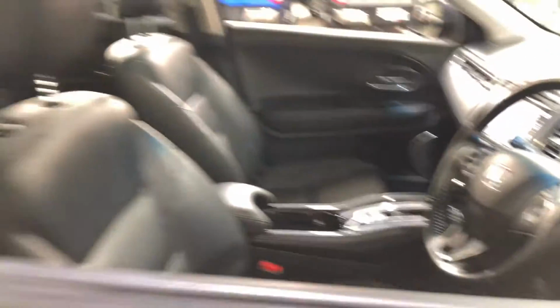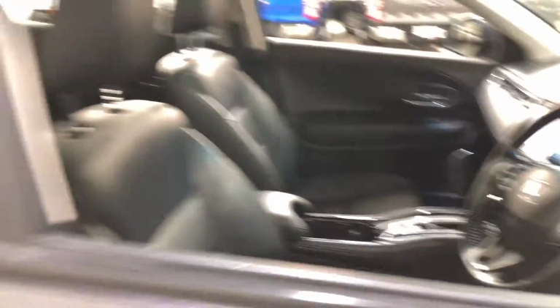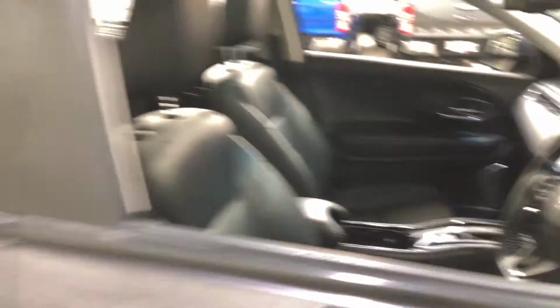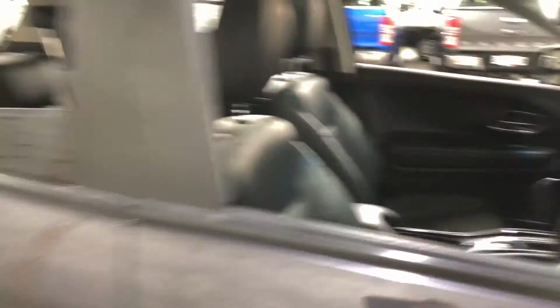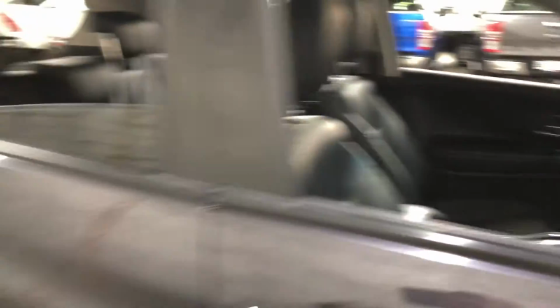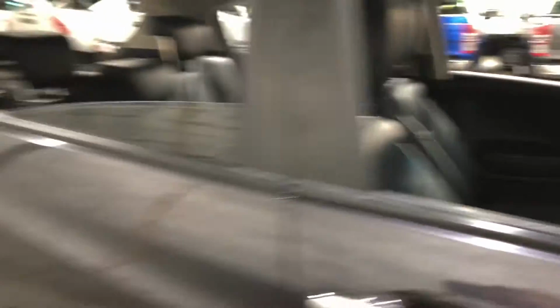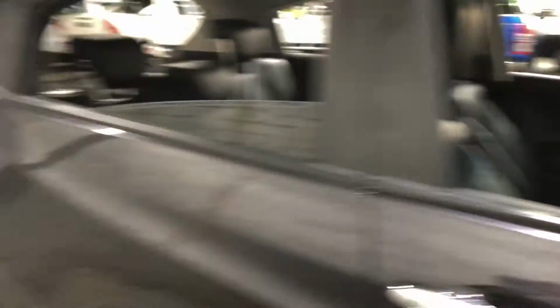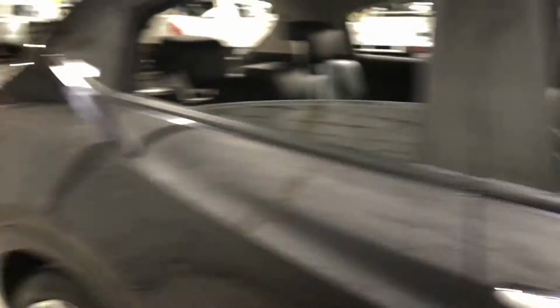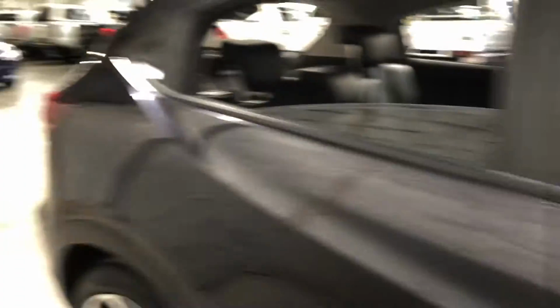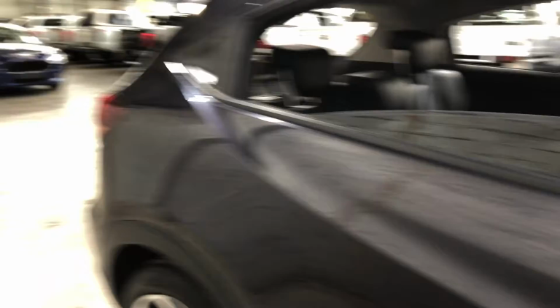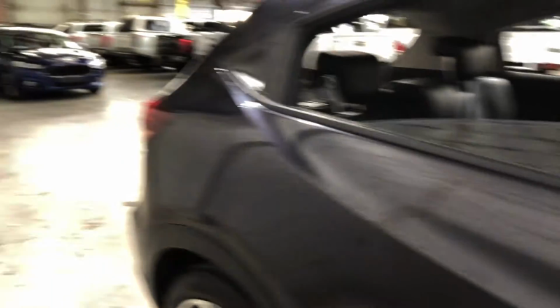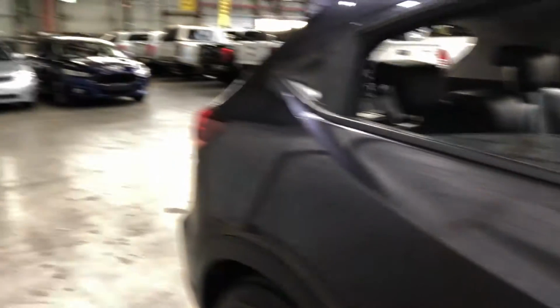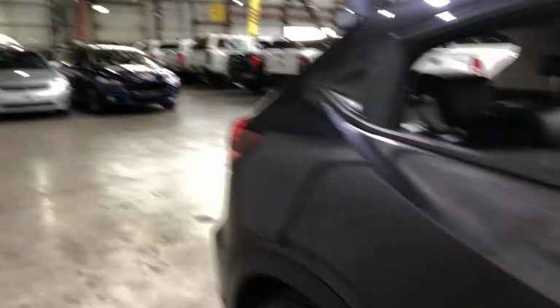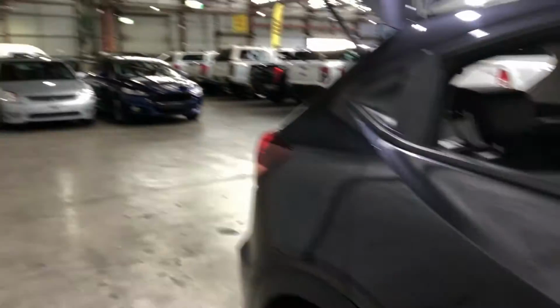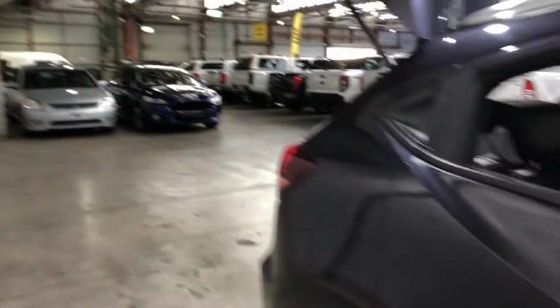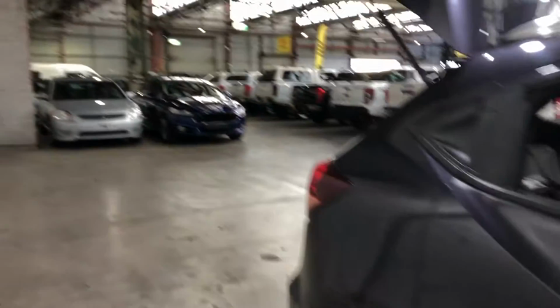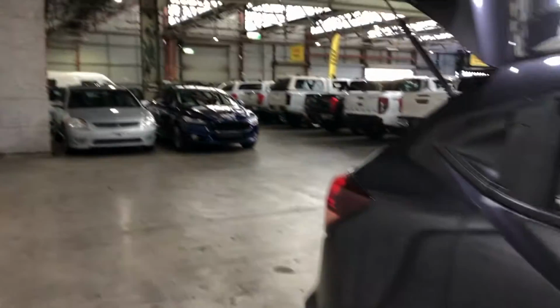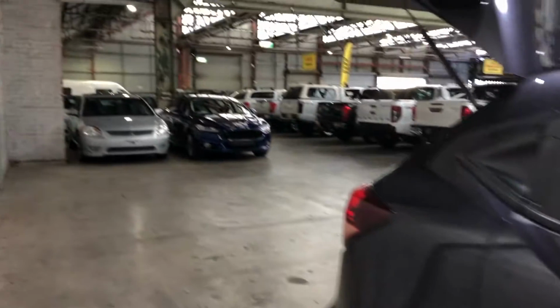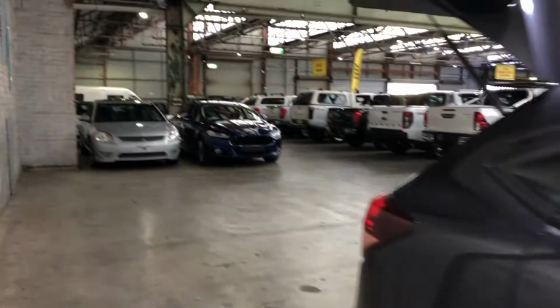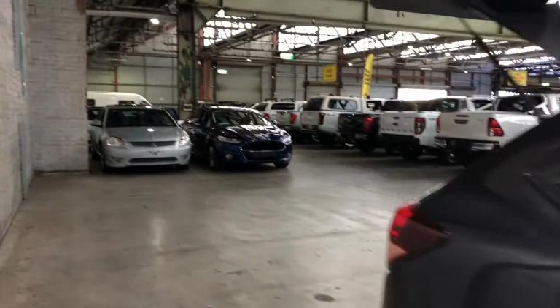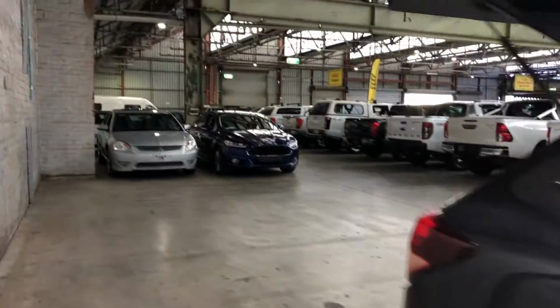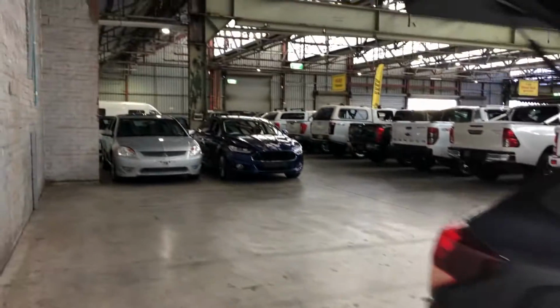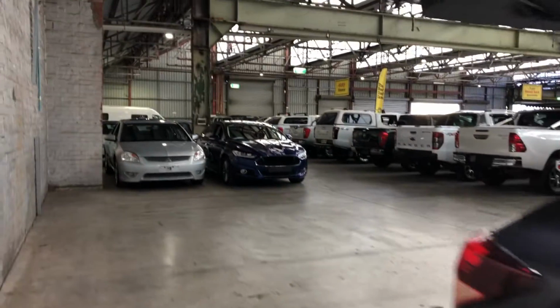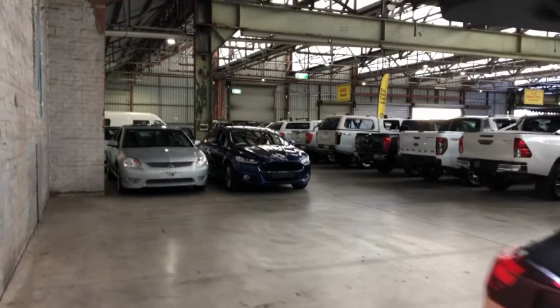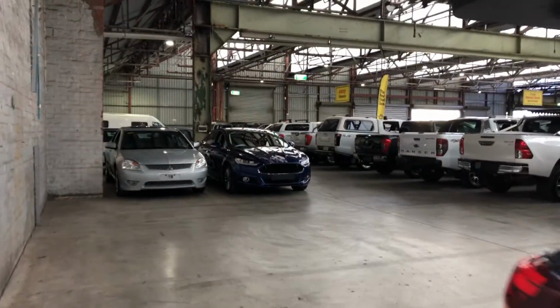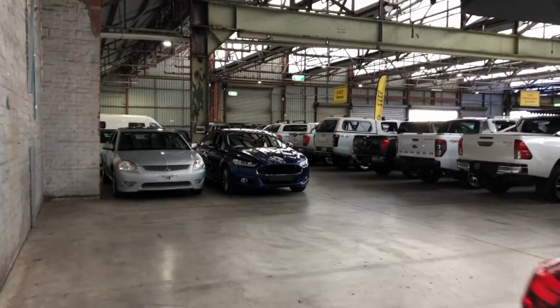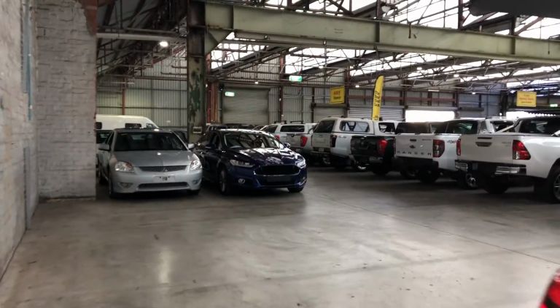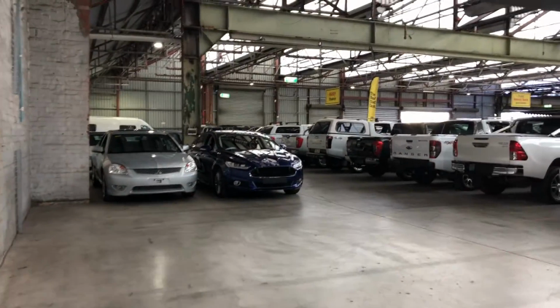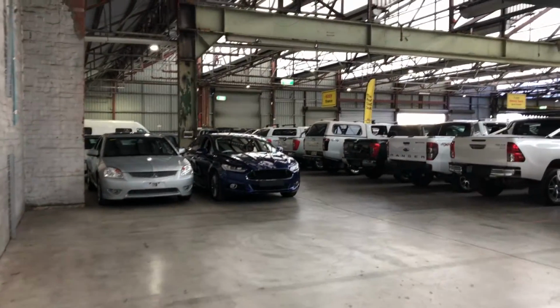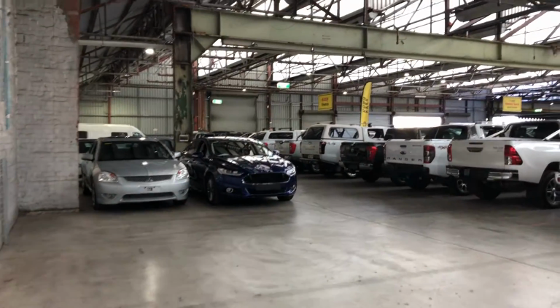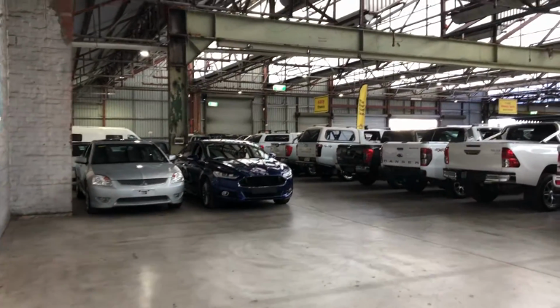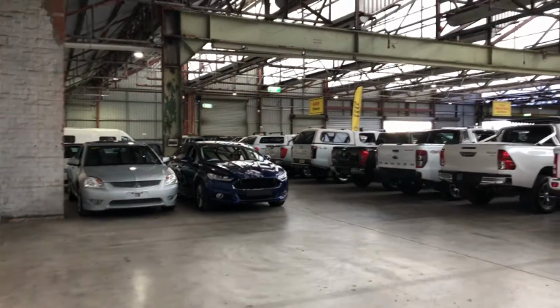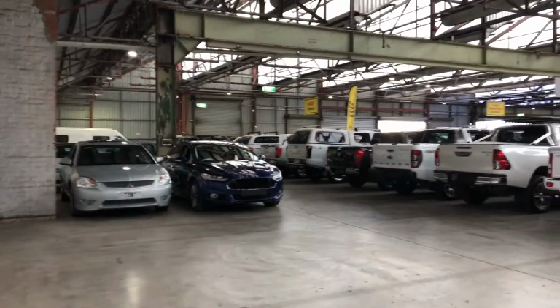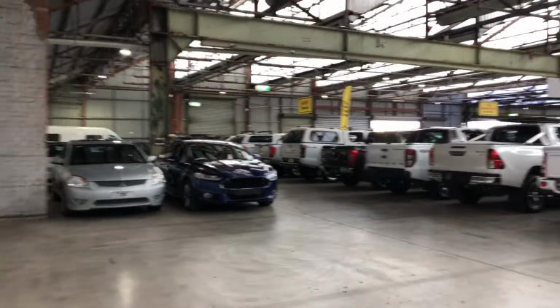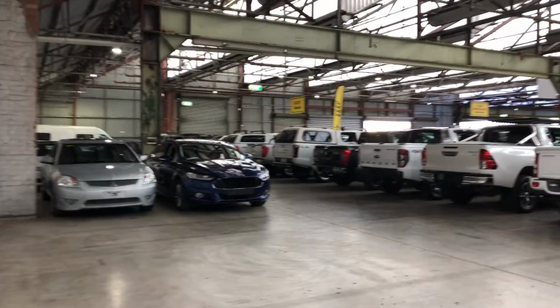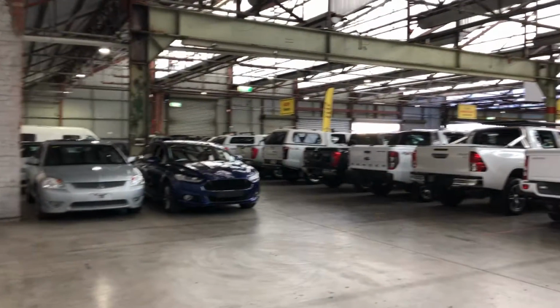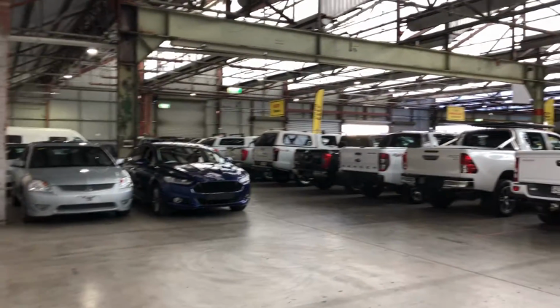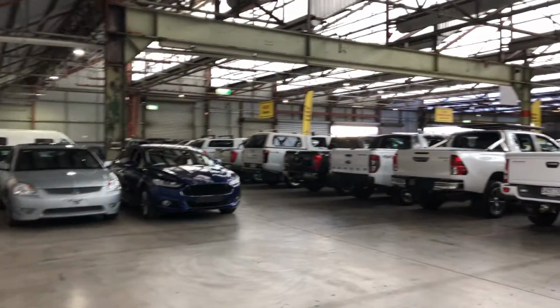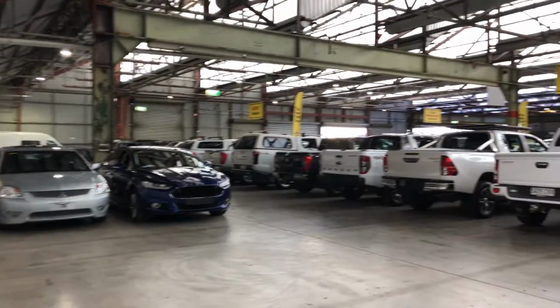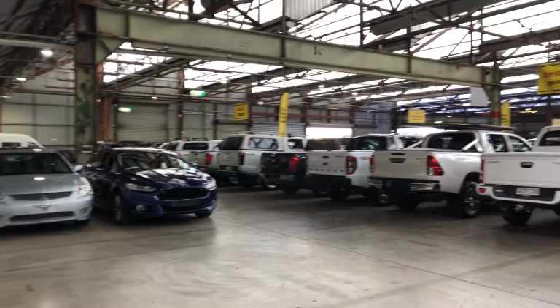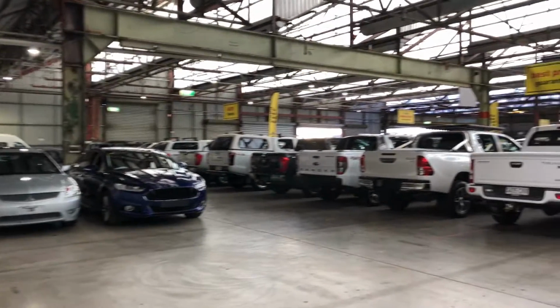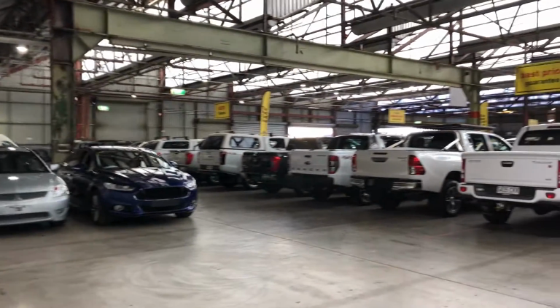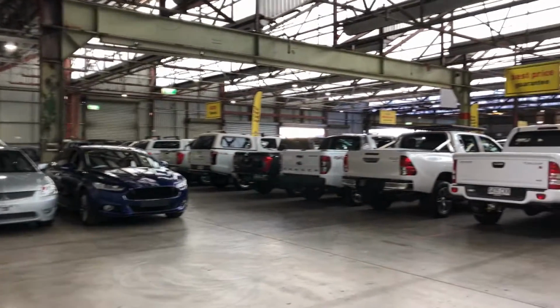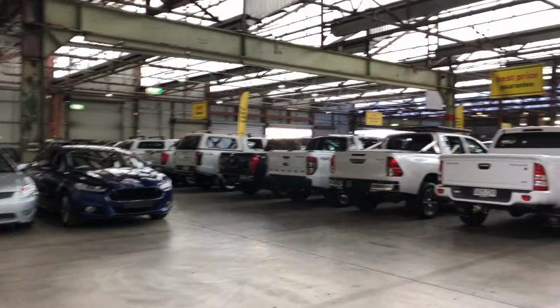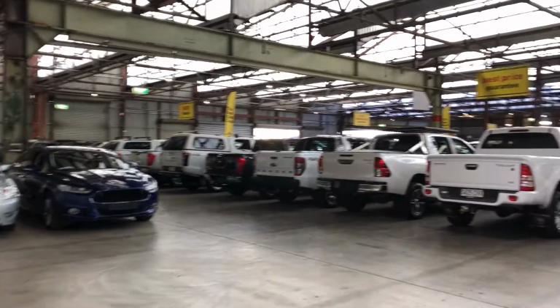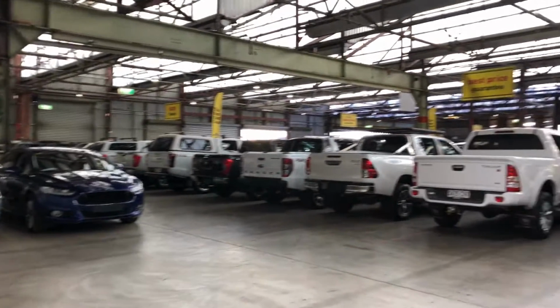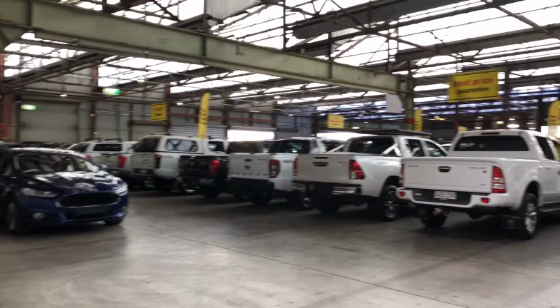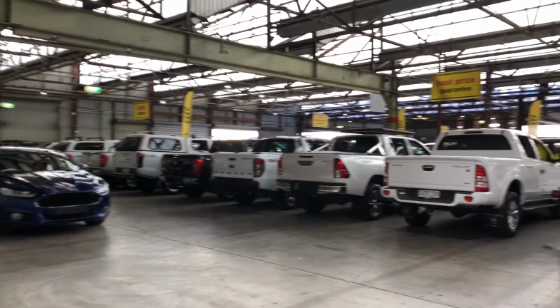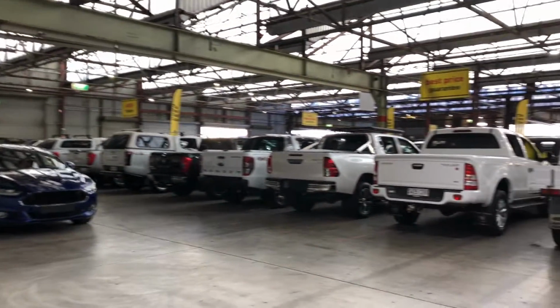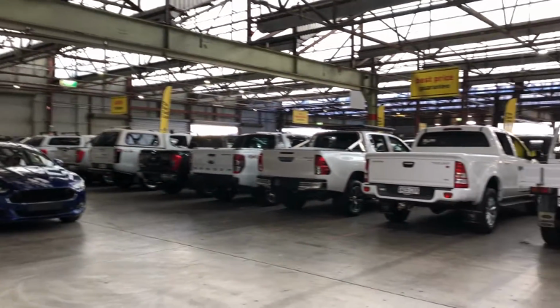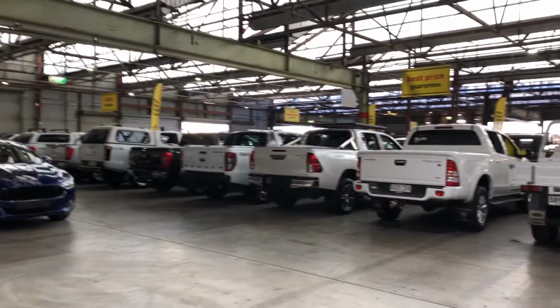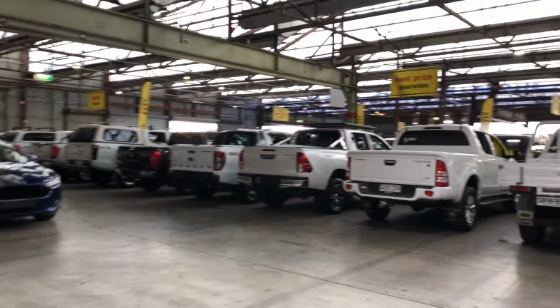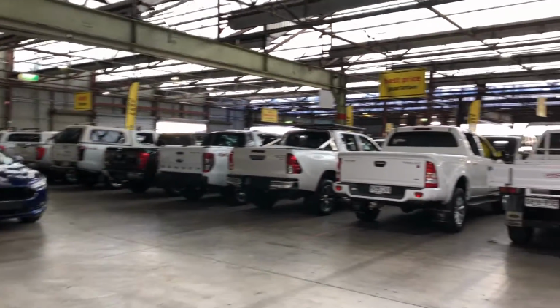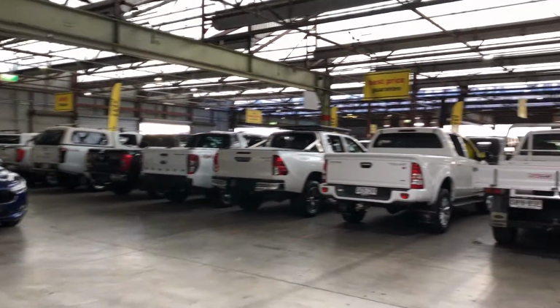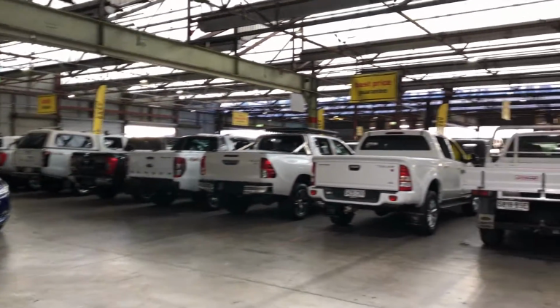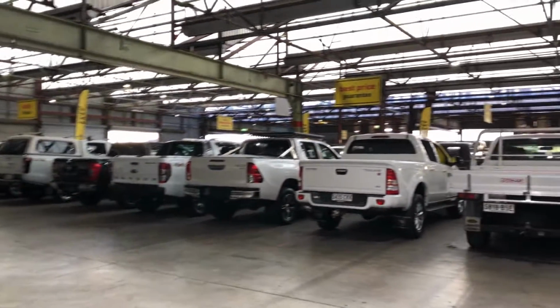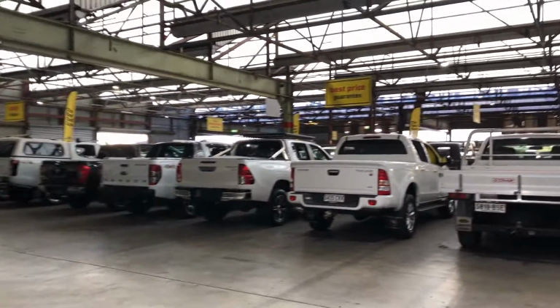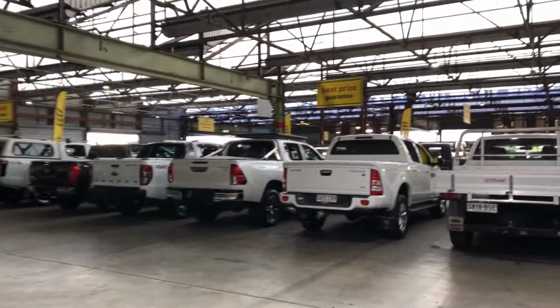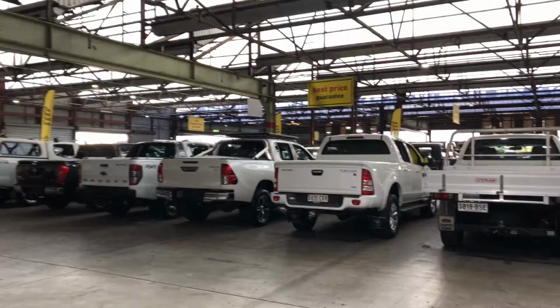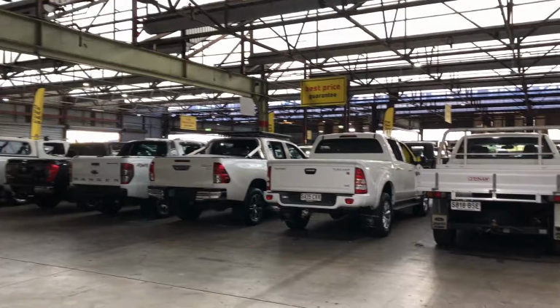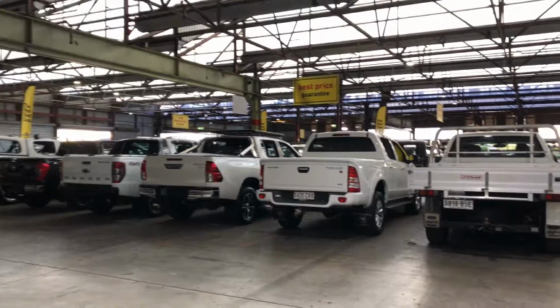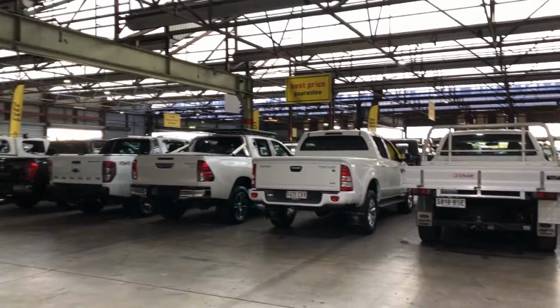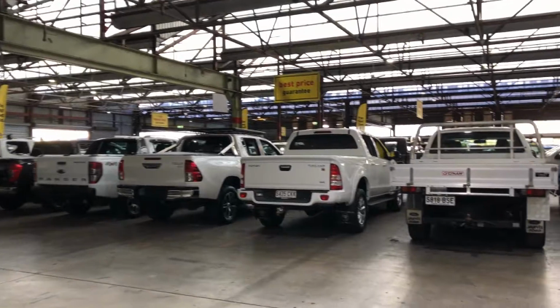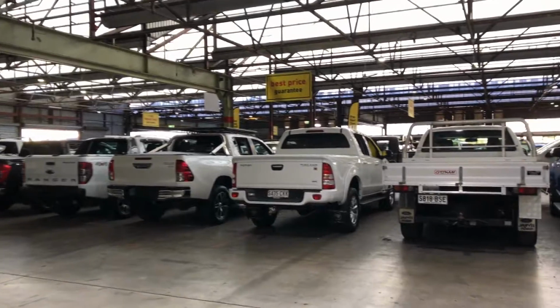If this HR-V isn't for you, we do have over 300 vehicles on our lot with access to over 2,000 vehicles Australia-wide.